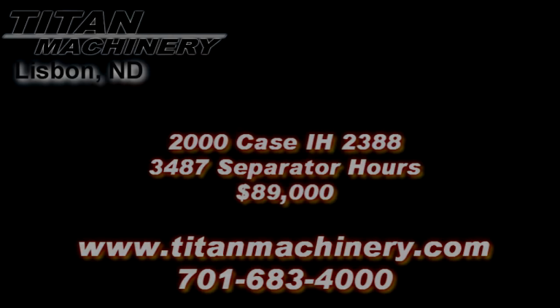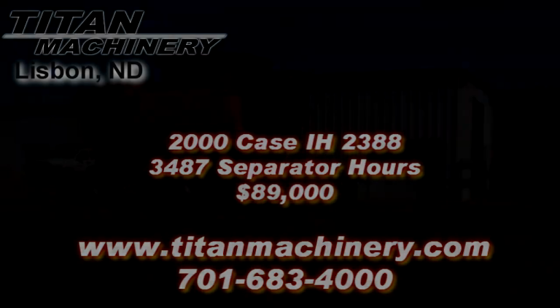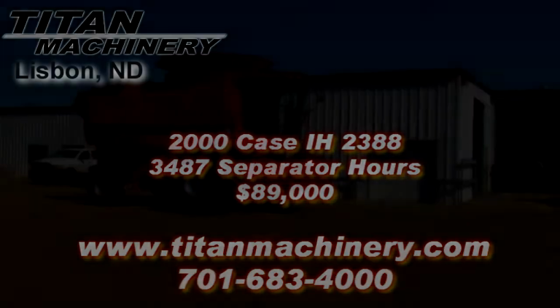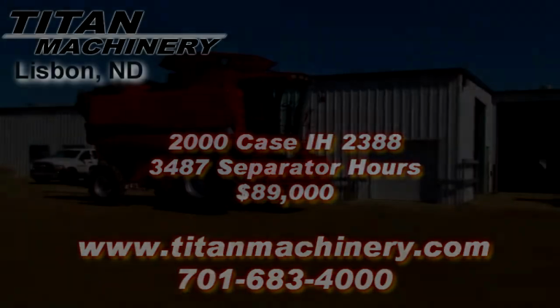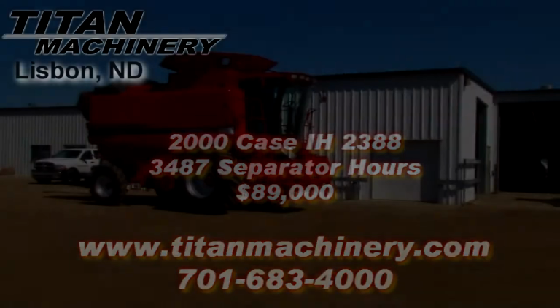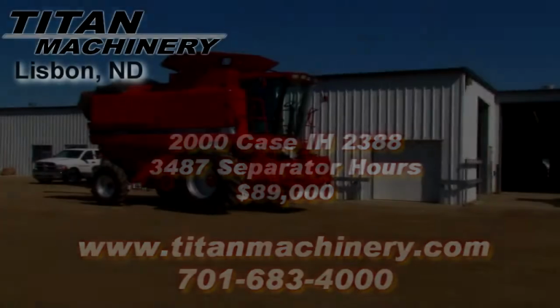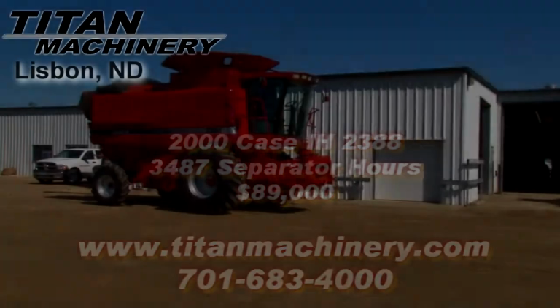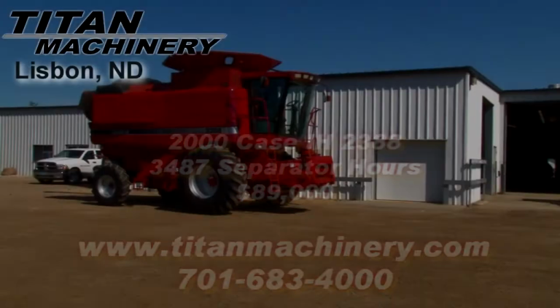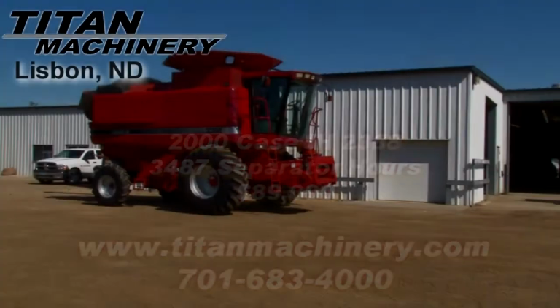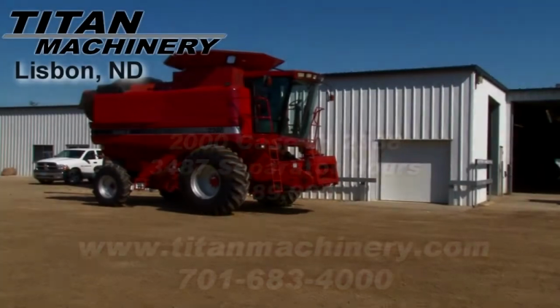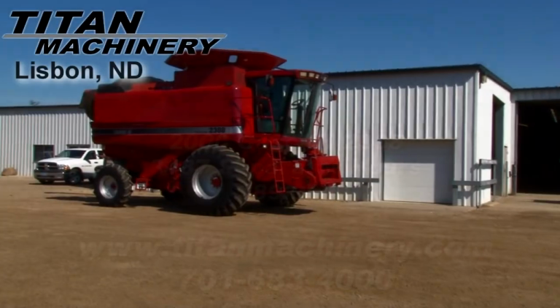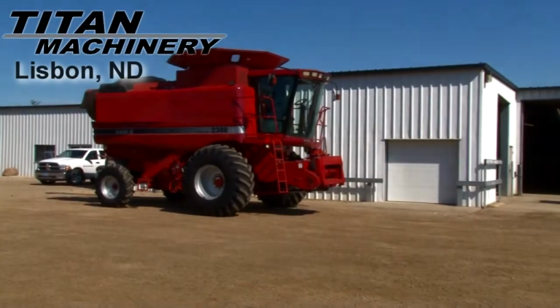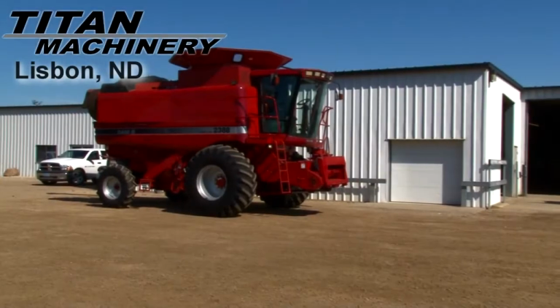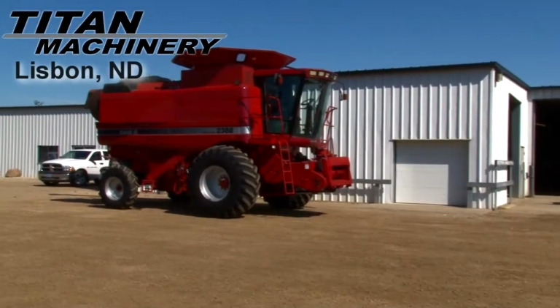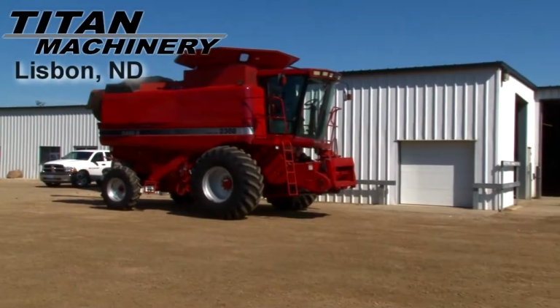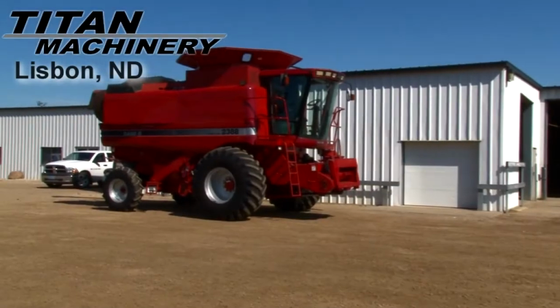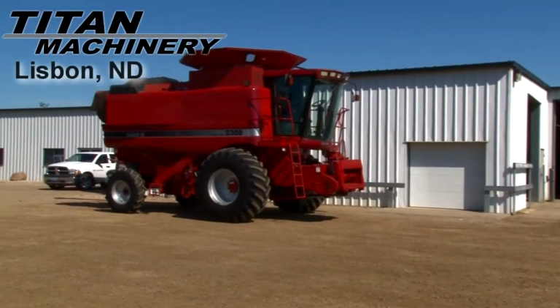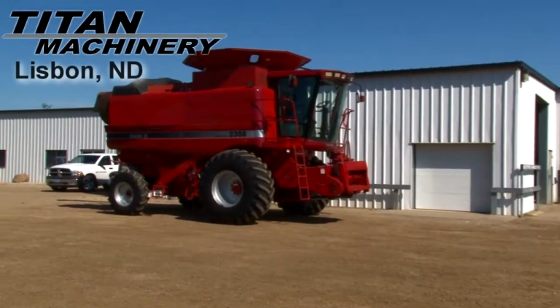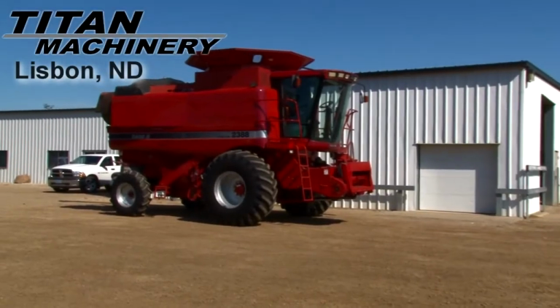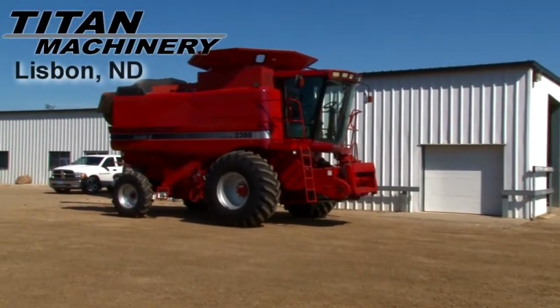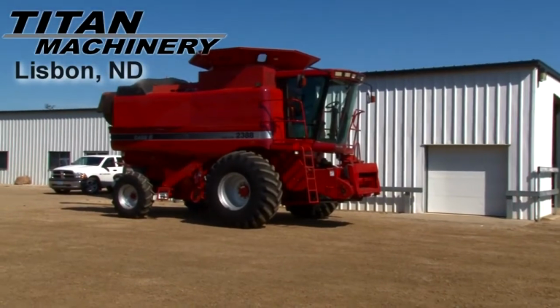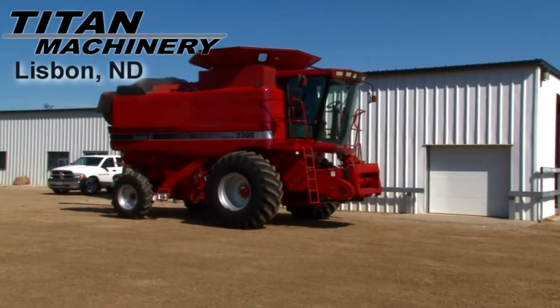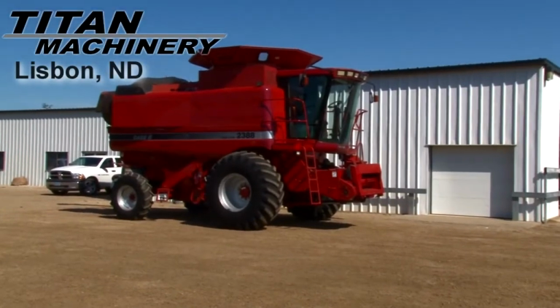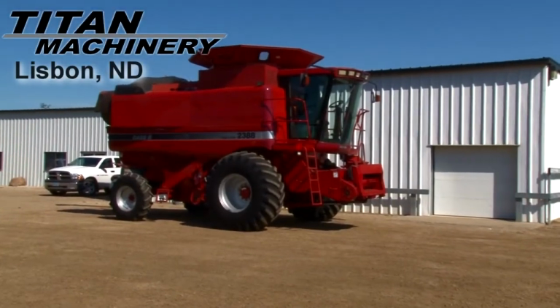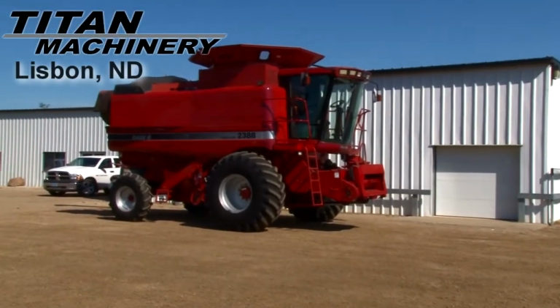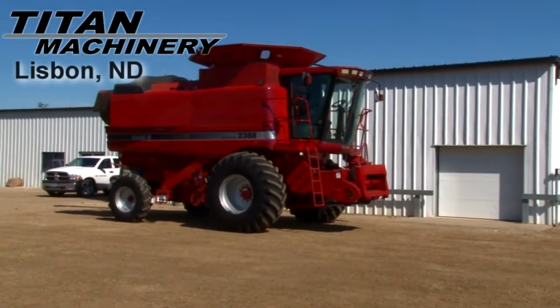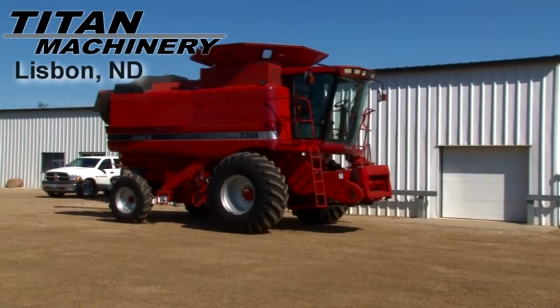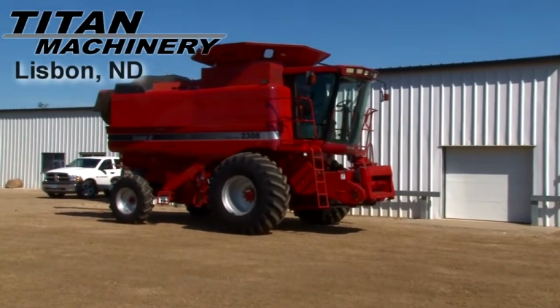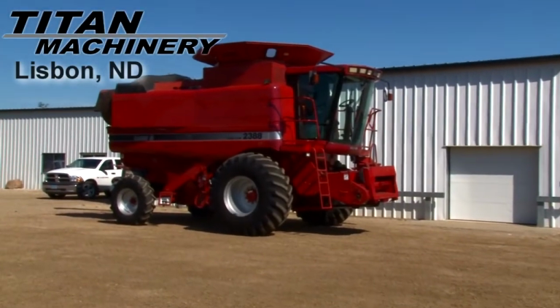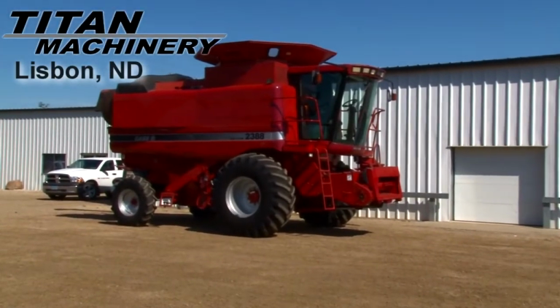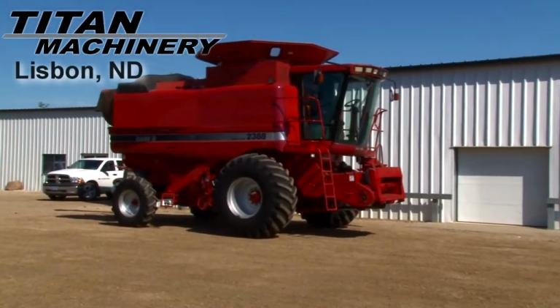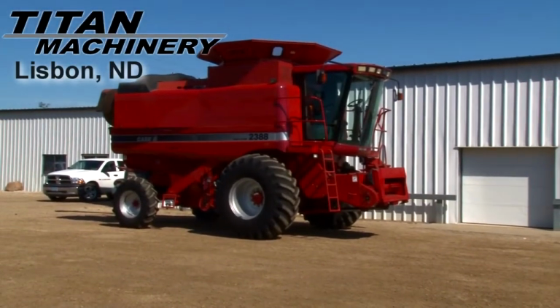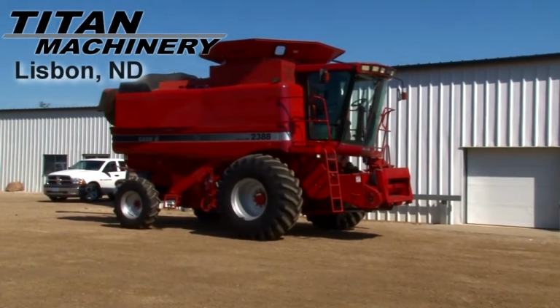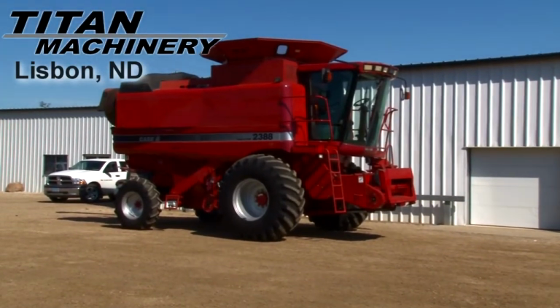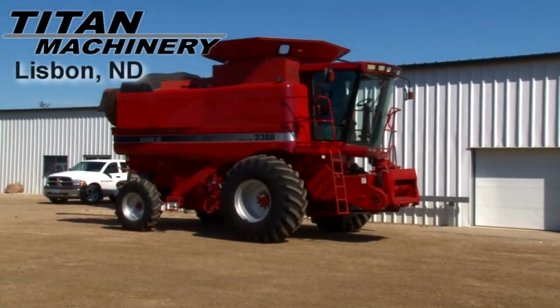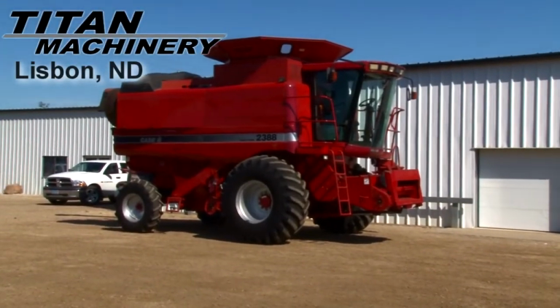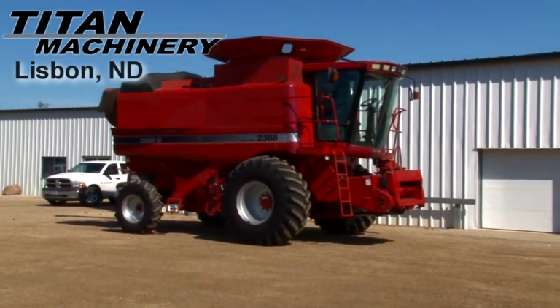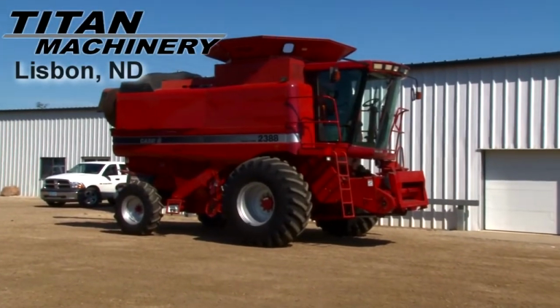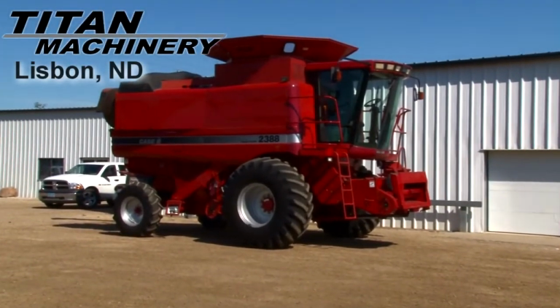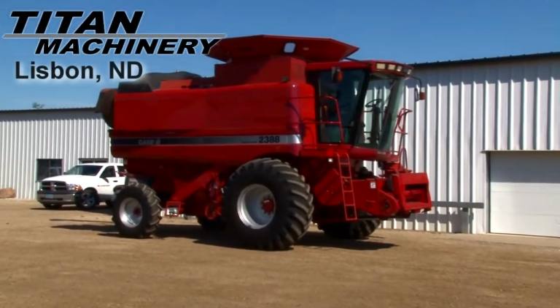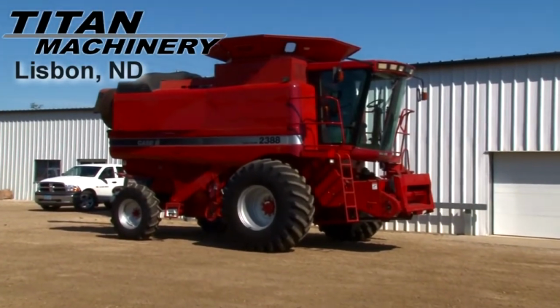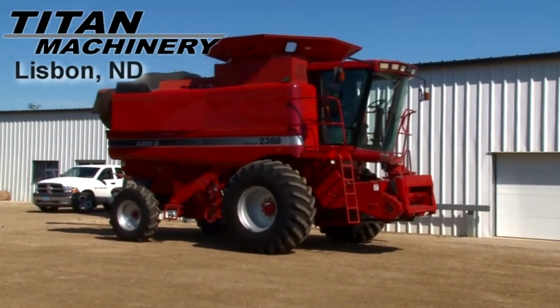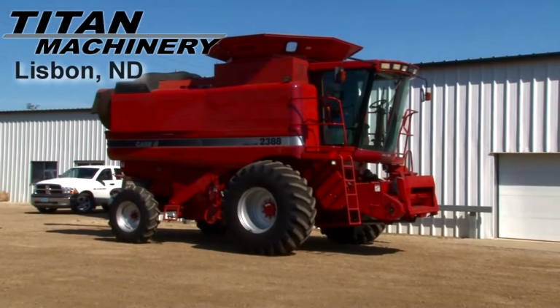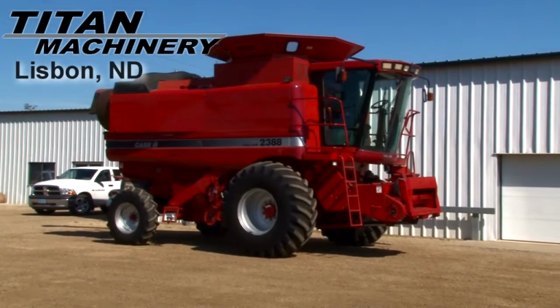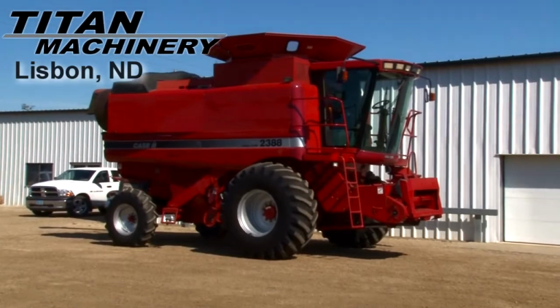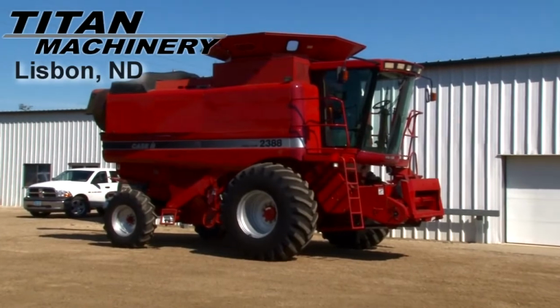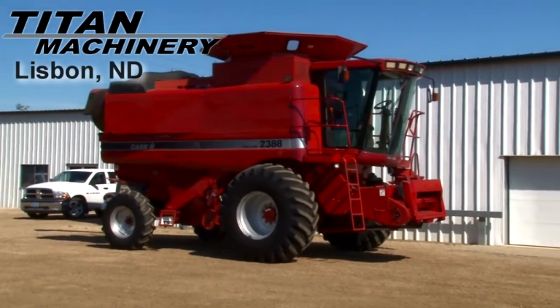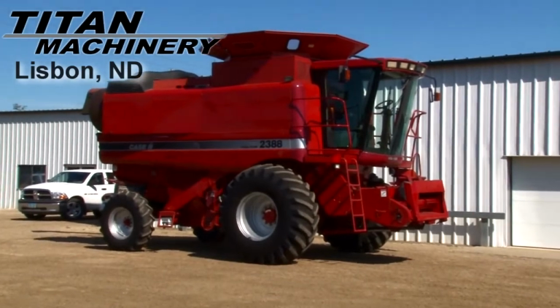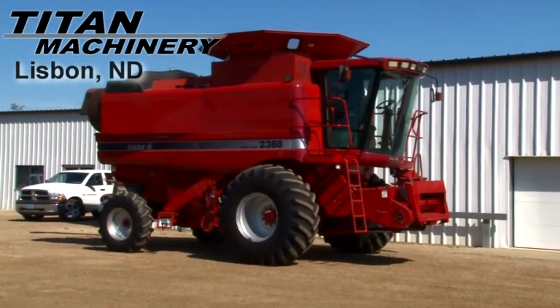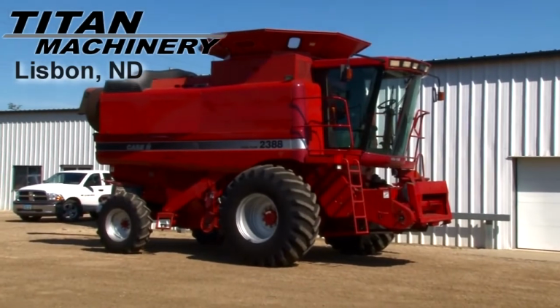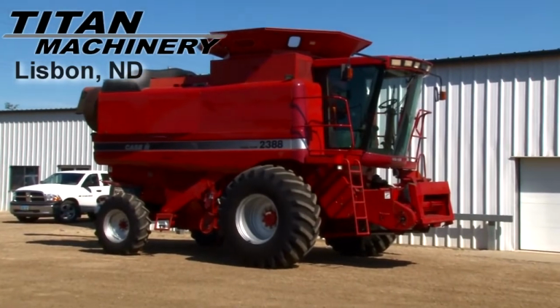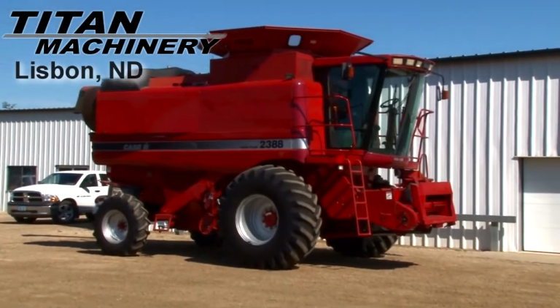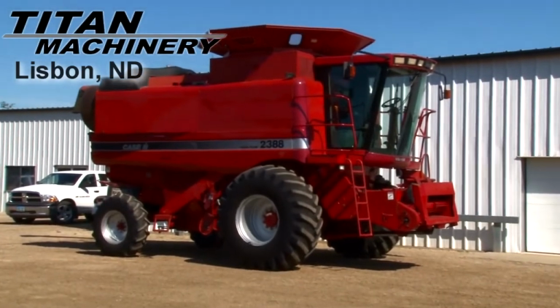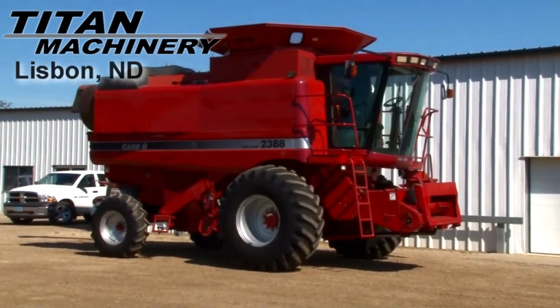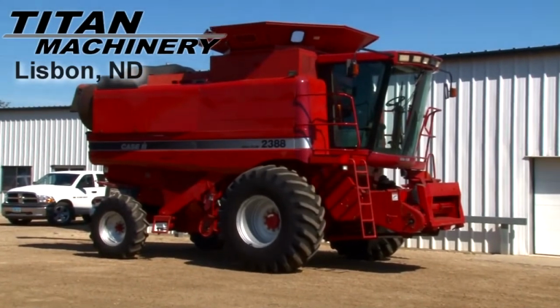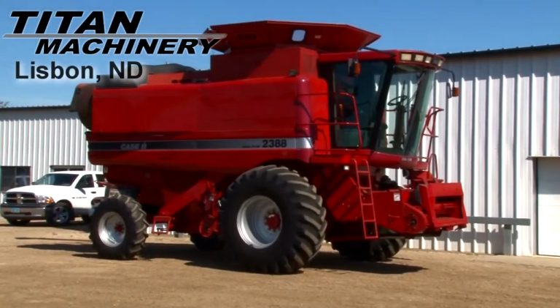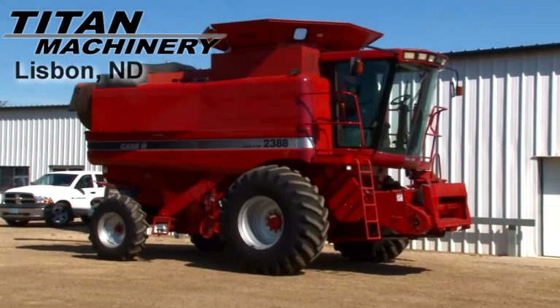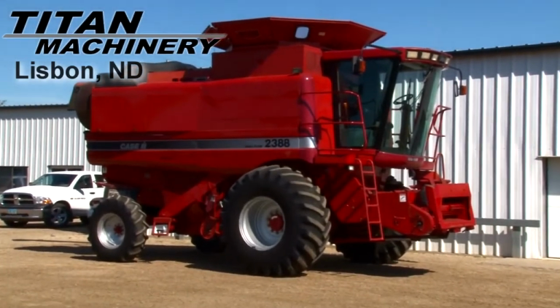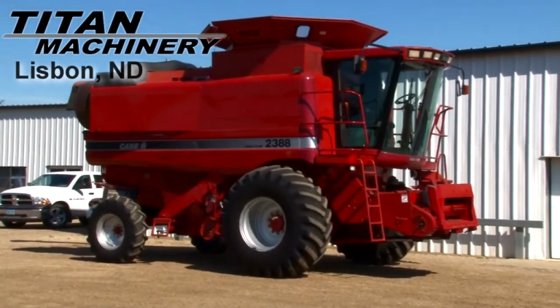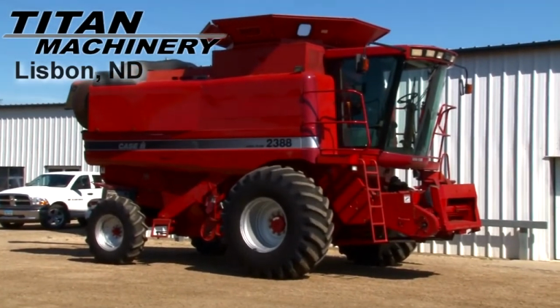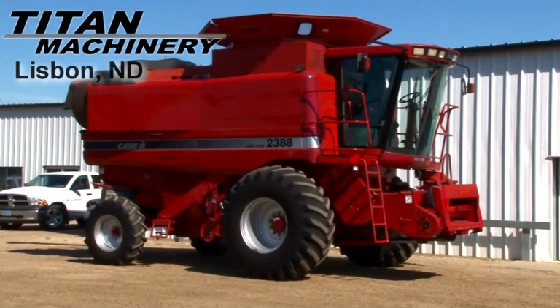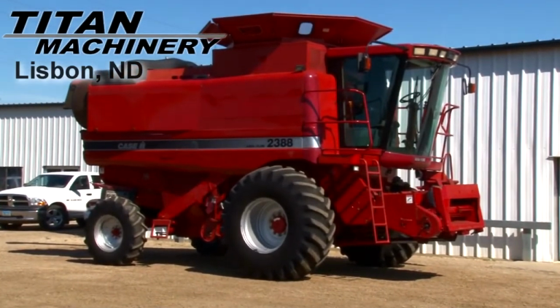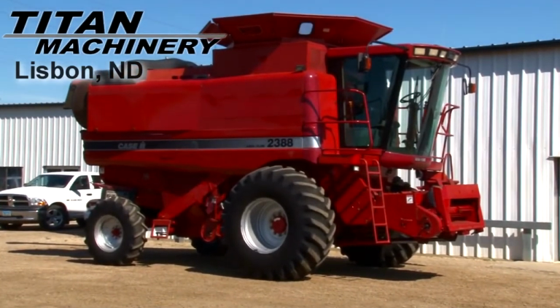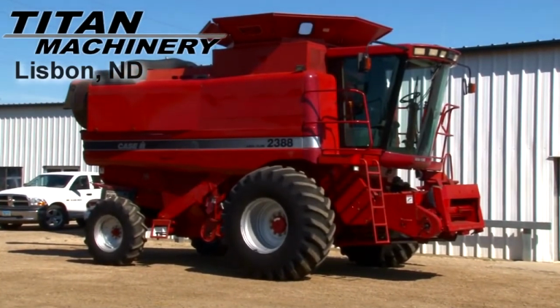Available now at Titan Machinery of Lisbon, we have a 2000 Case IH 2388 with 3,487 separator hours.